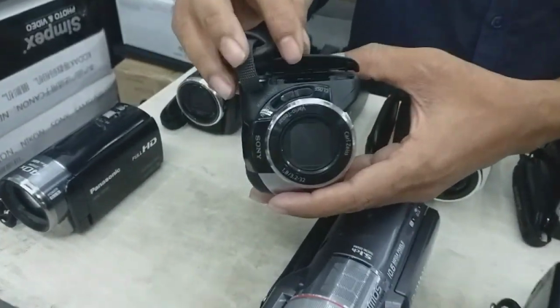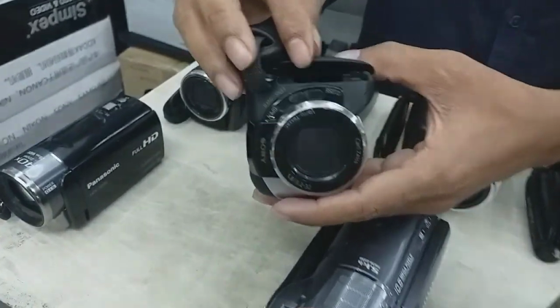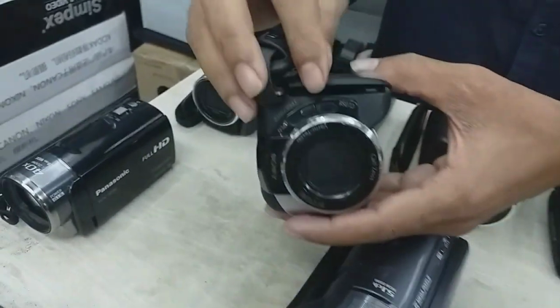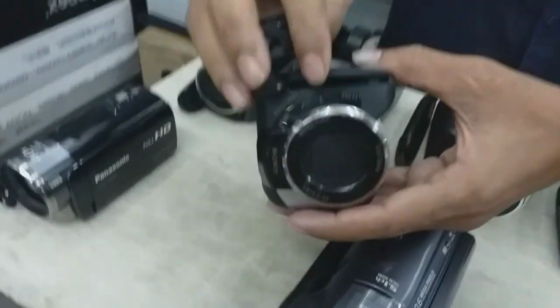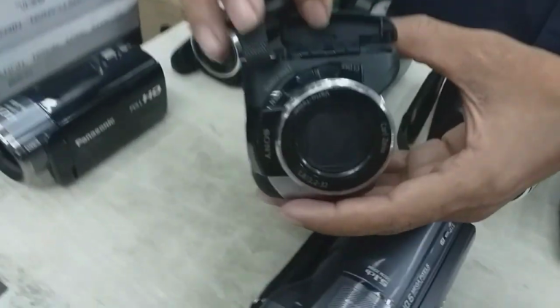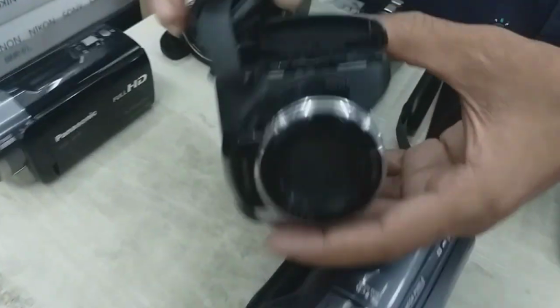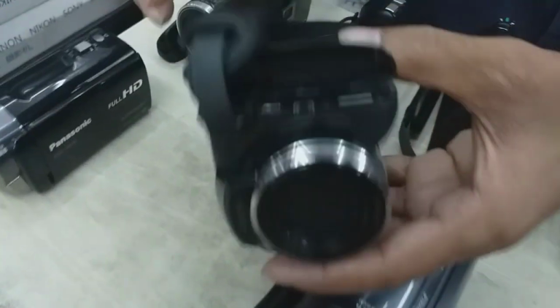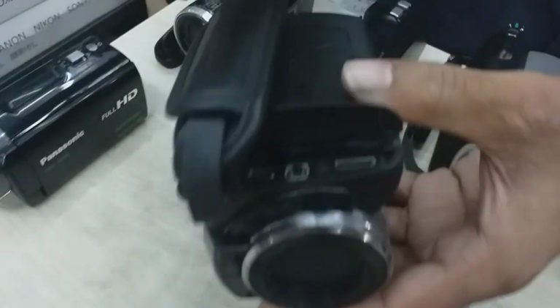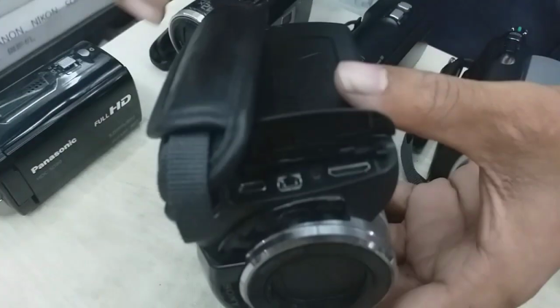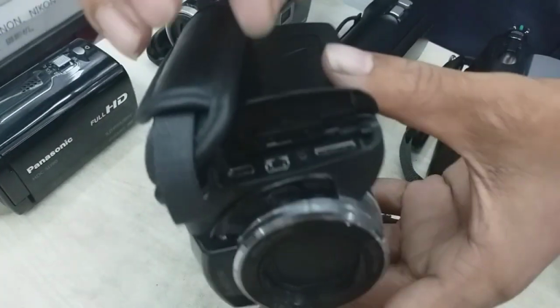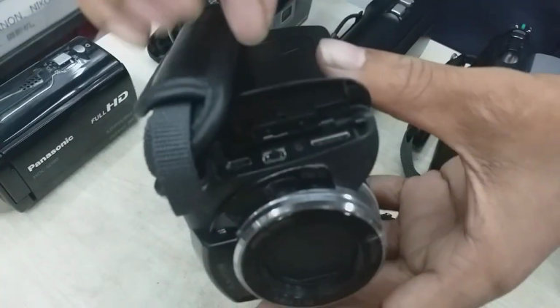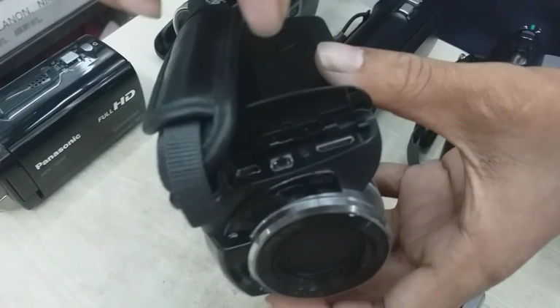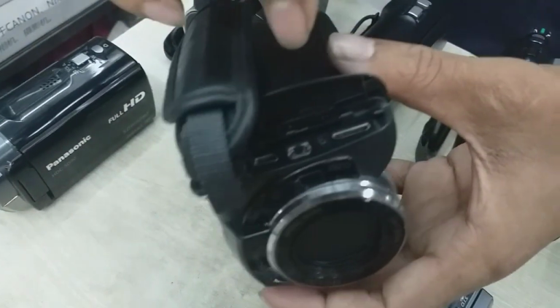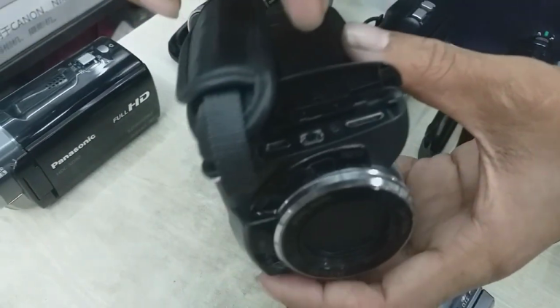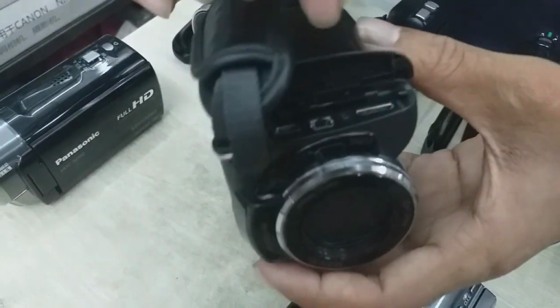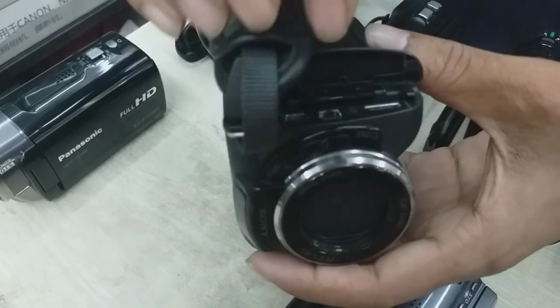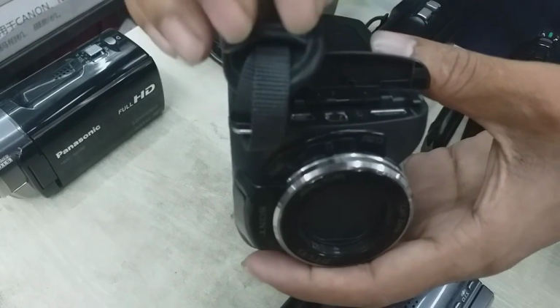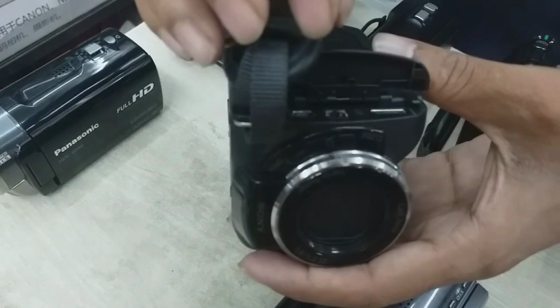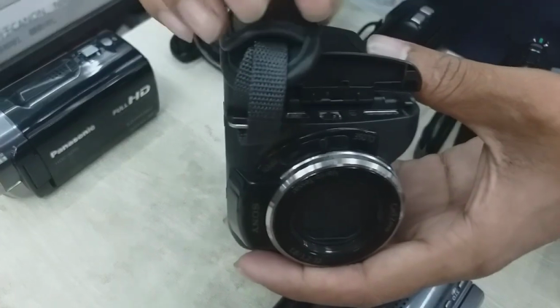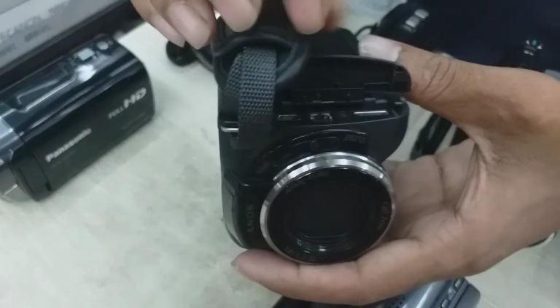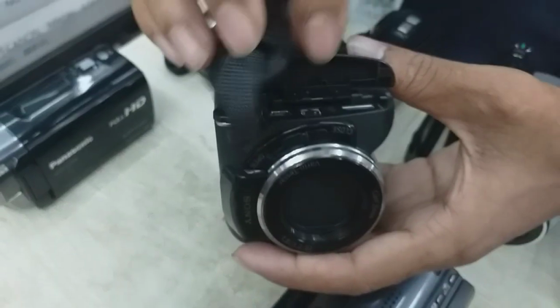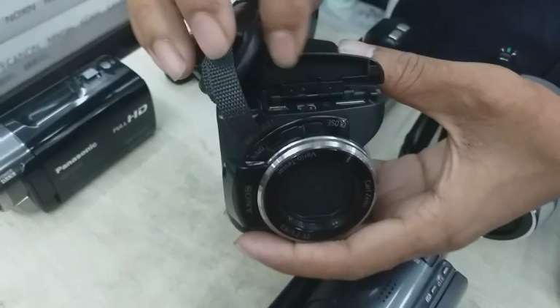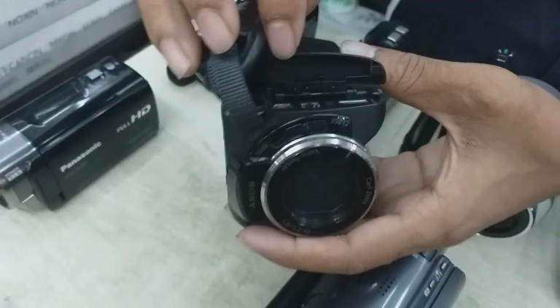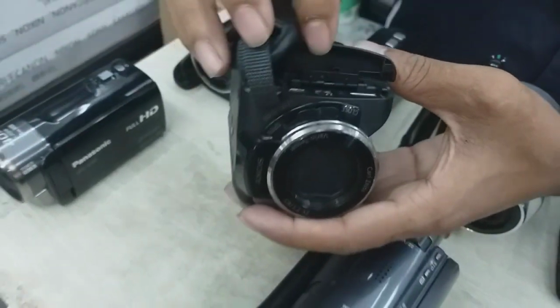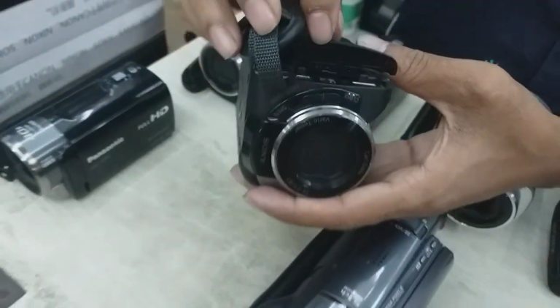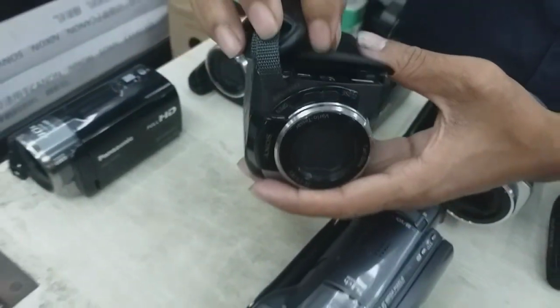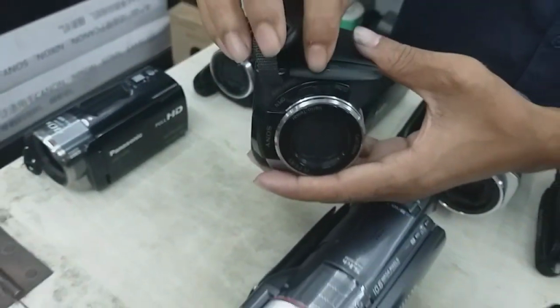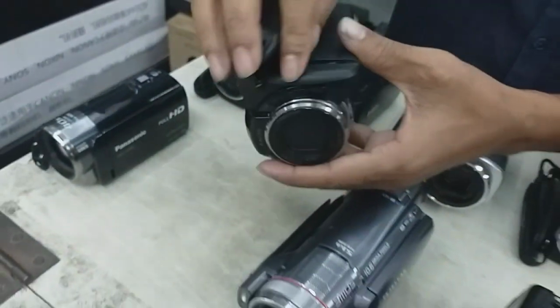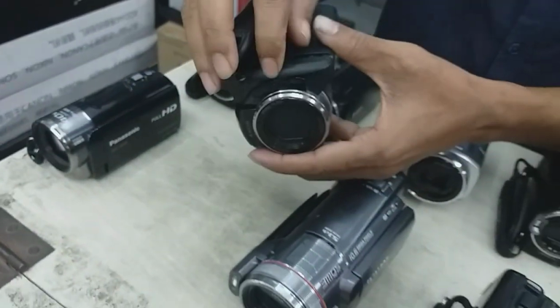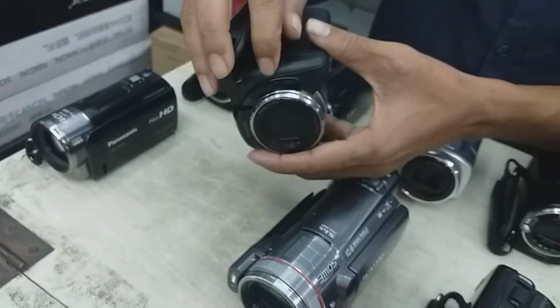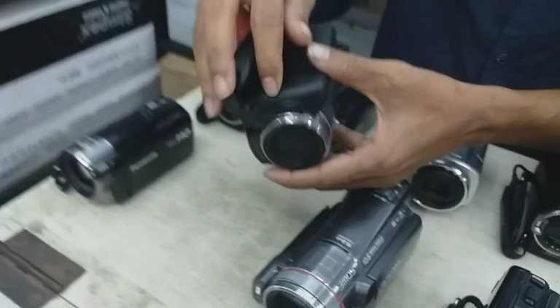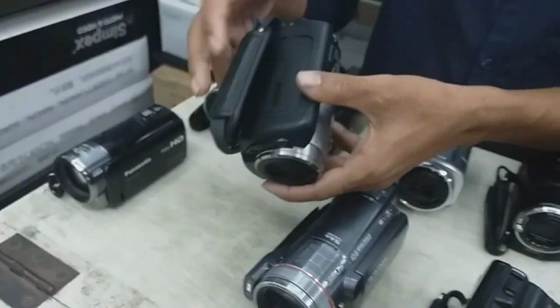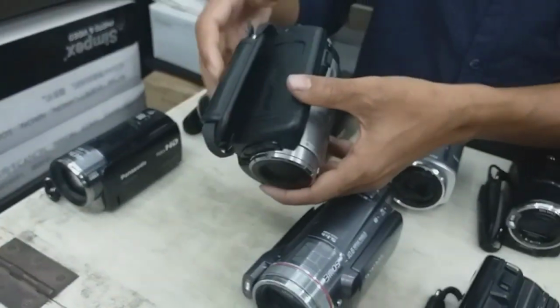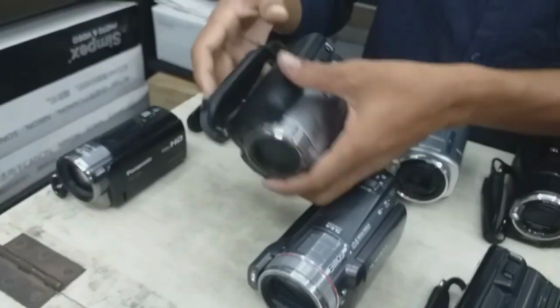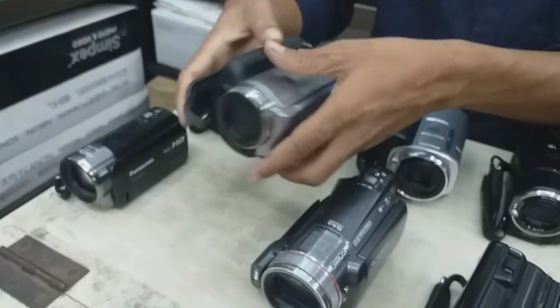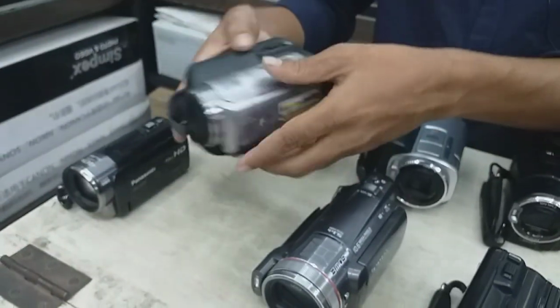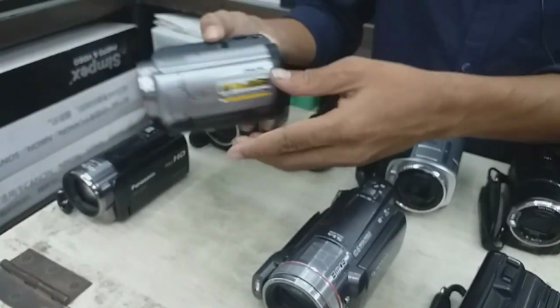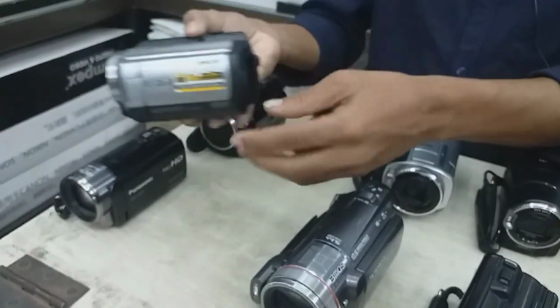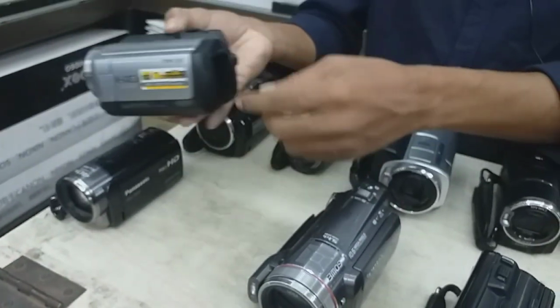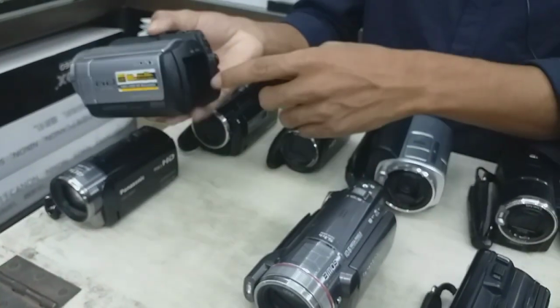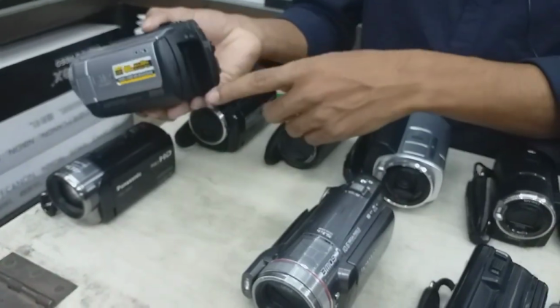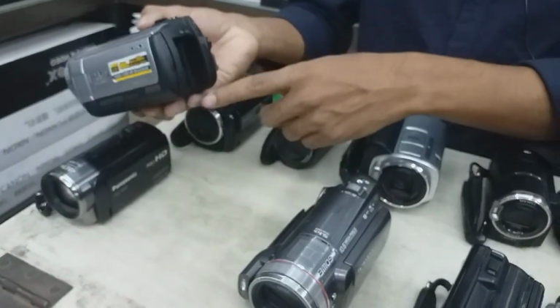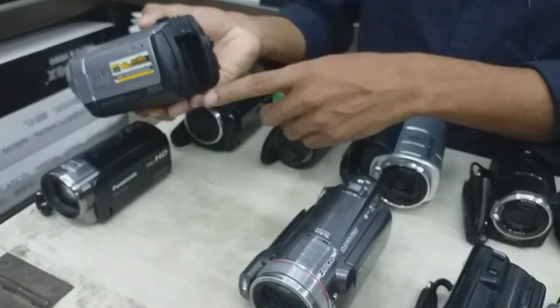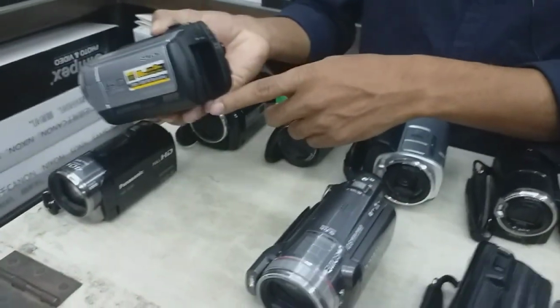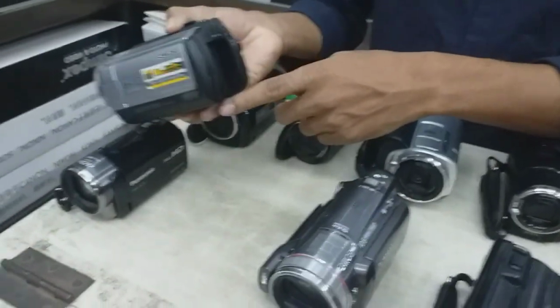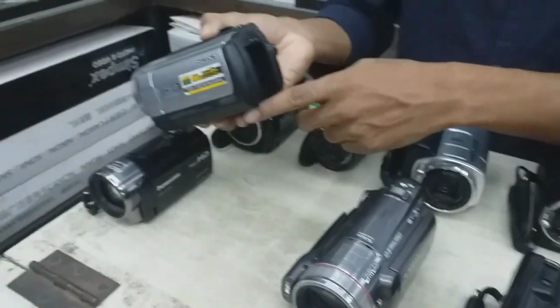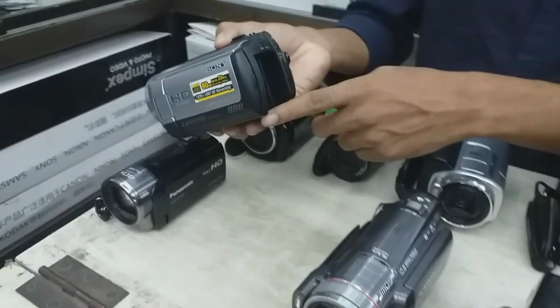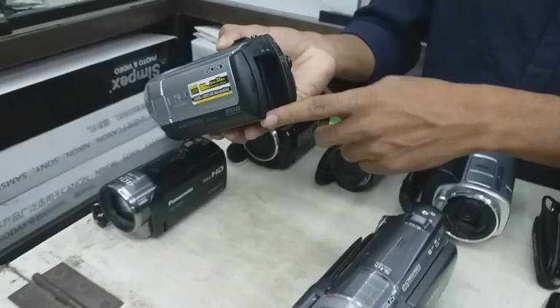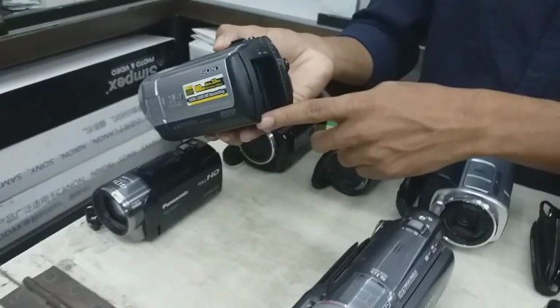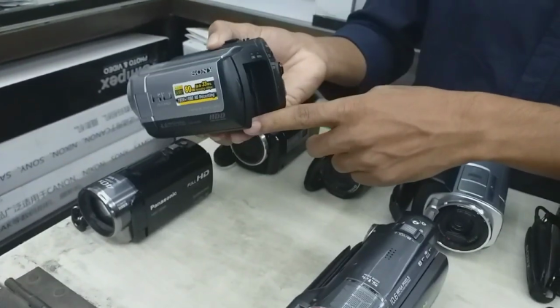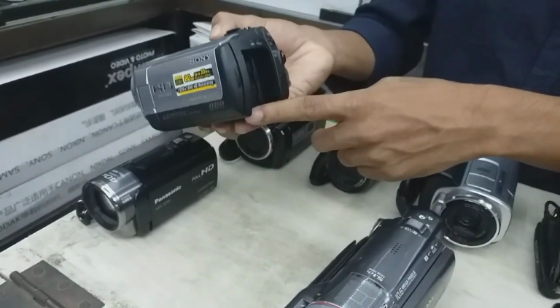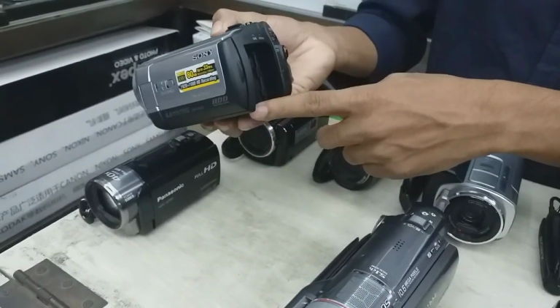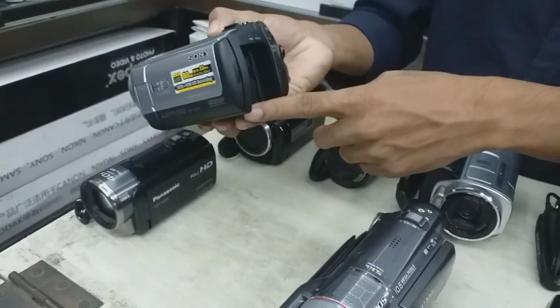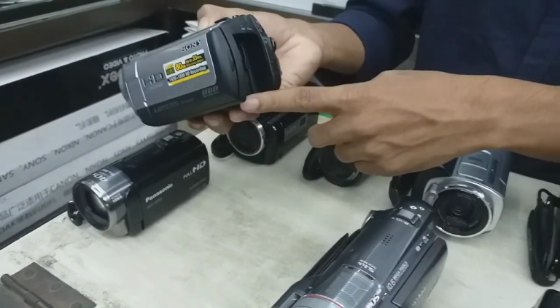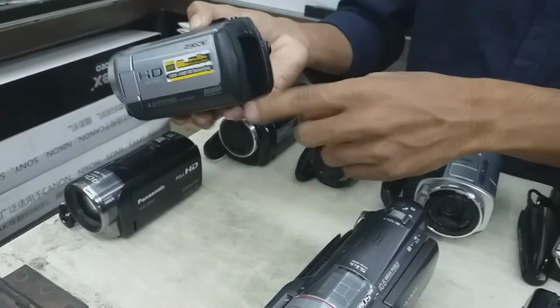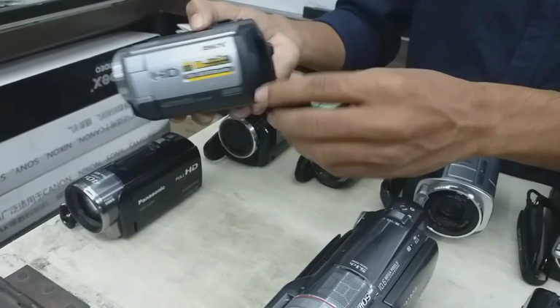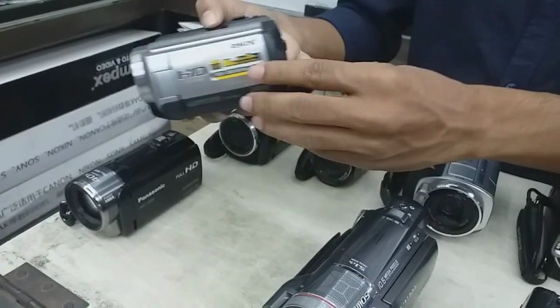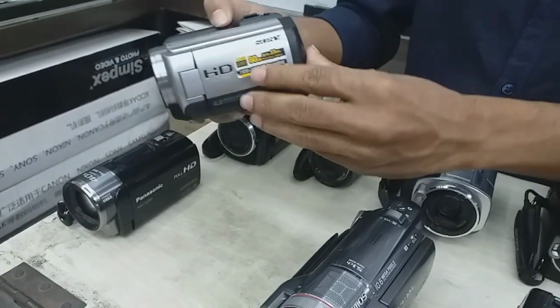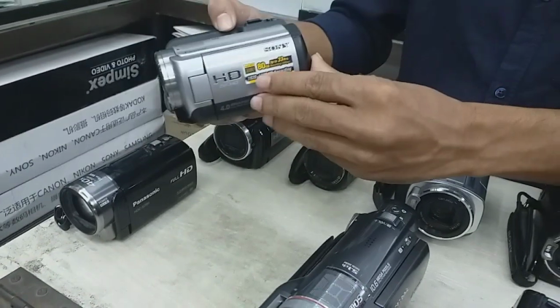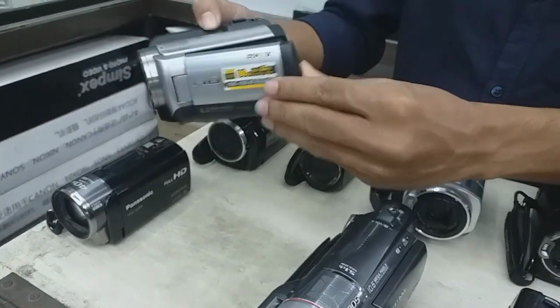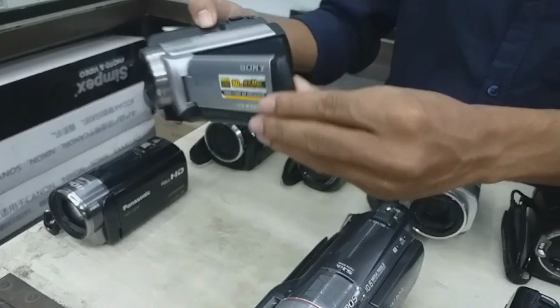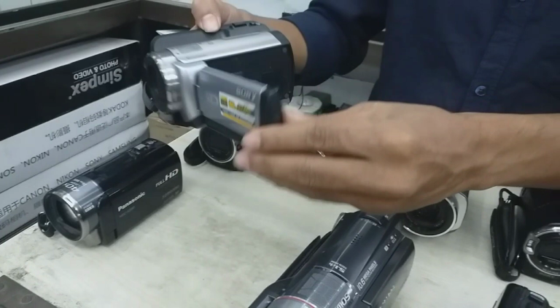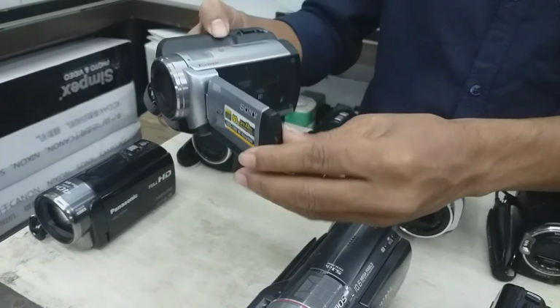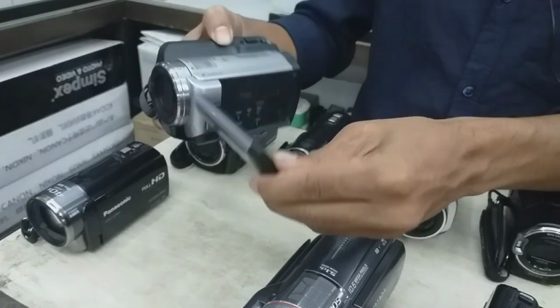The projector is going to be able to use USB and HDMI. Here is the battery, which is going to be used with the camera.